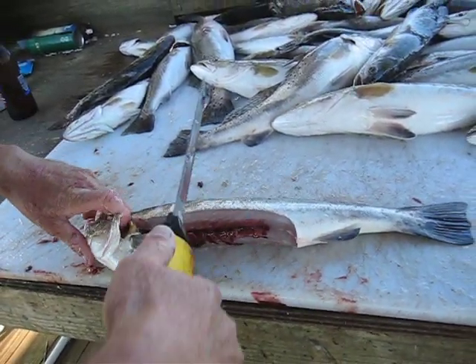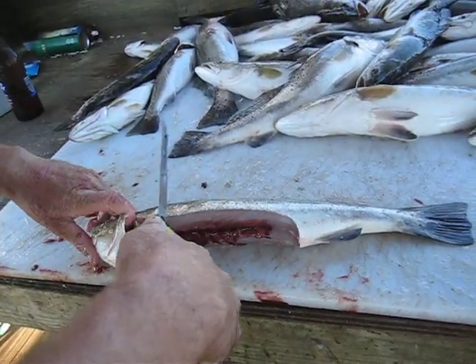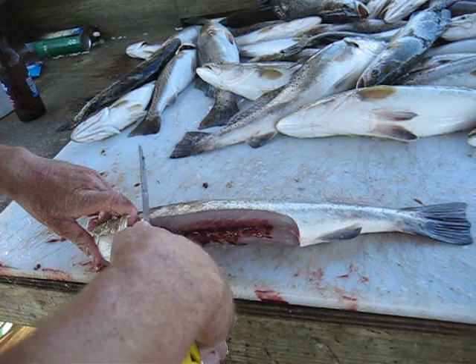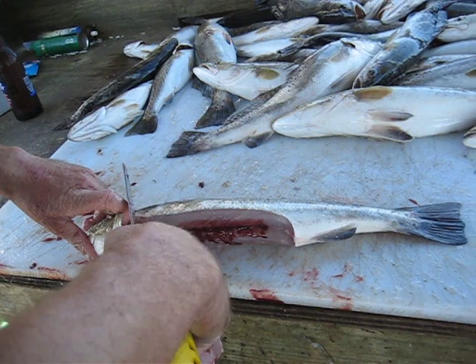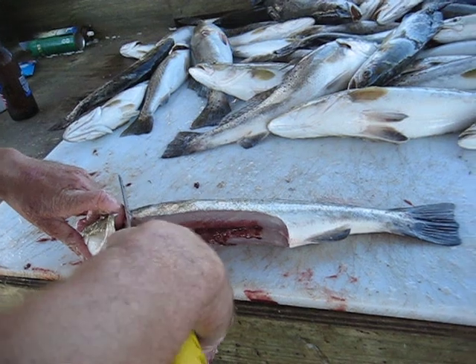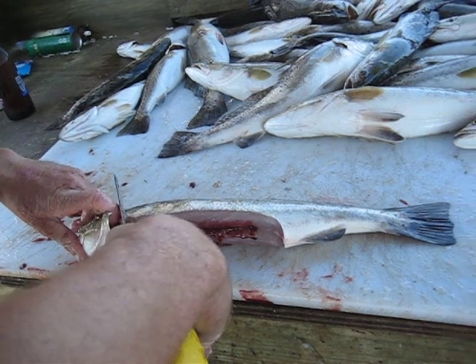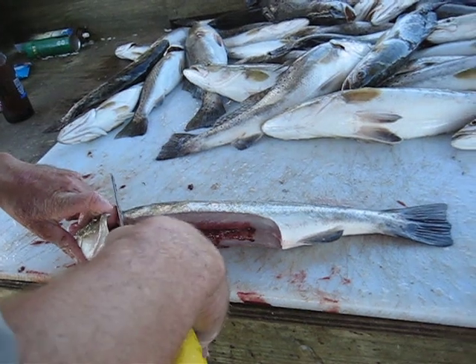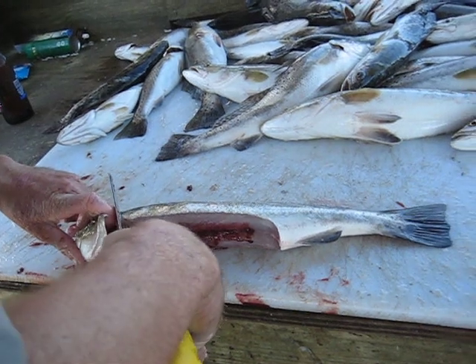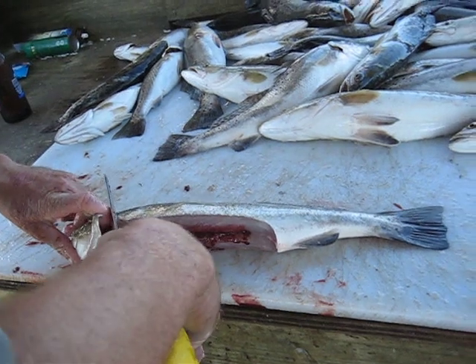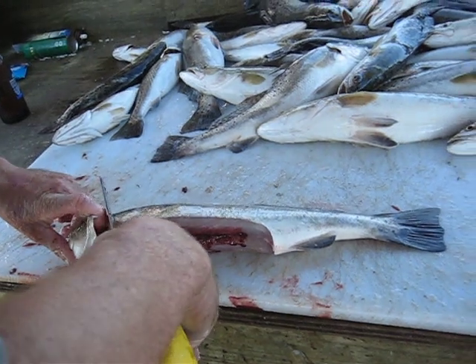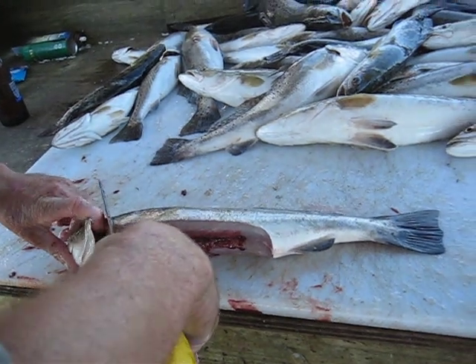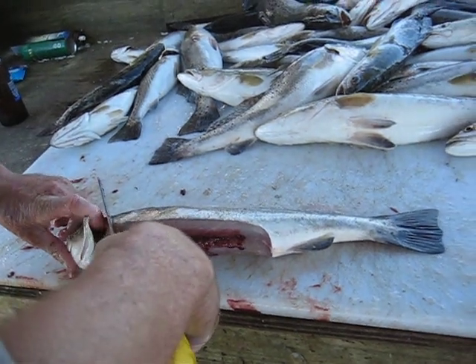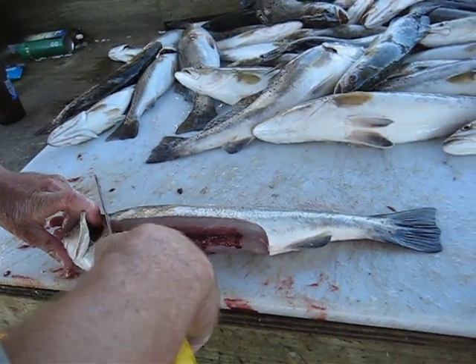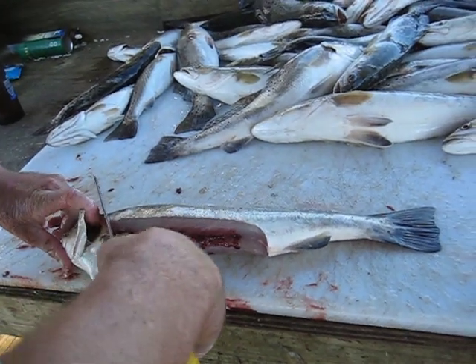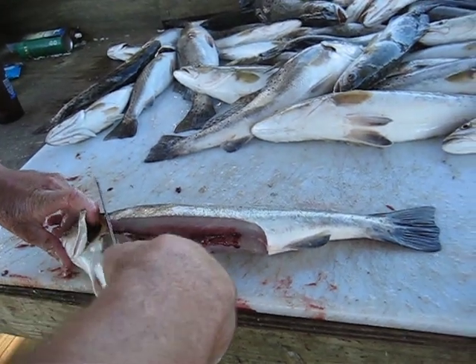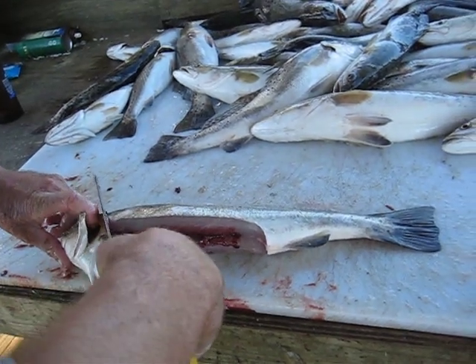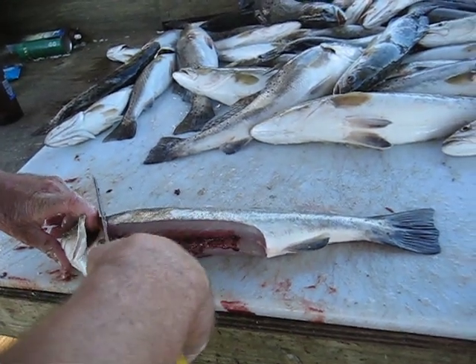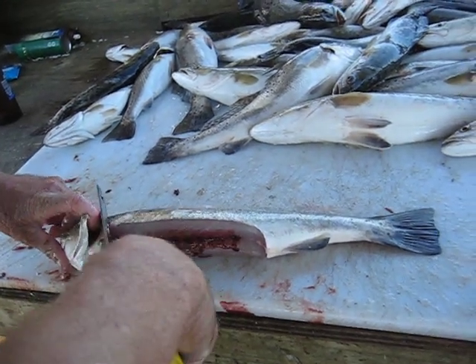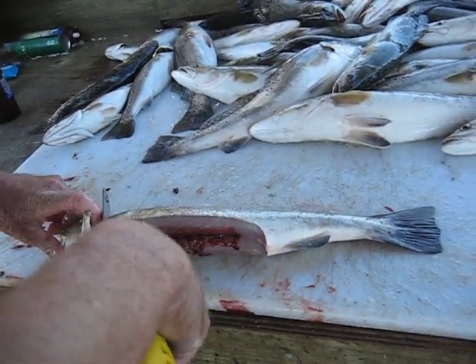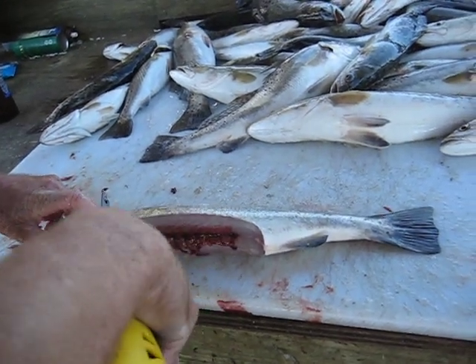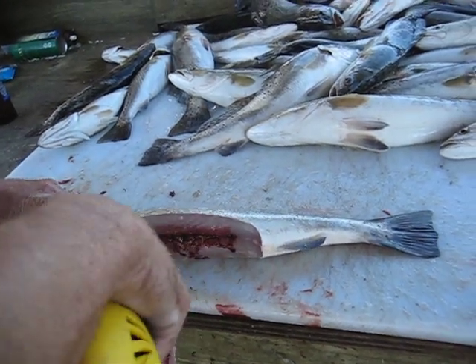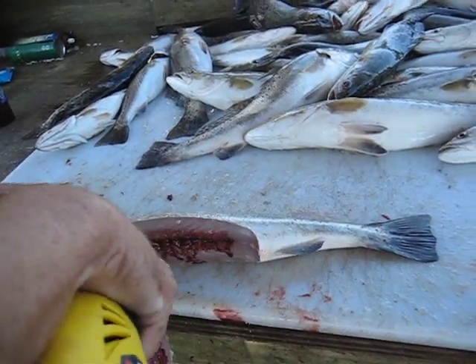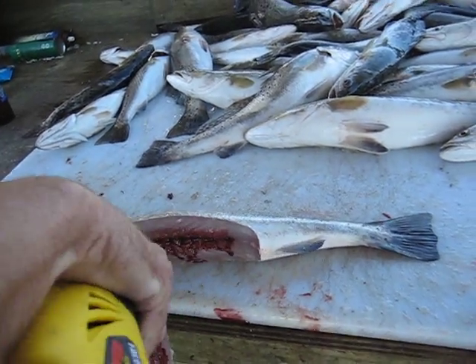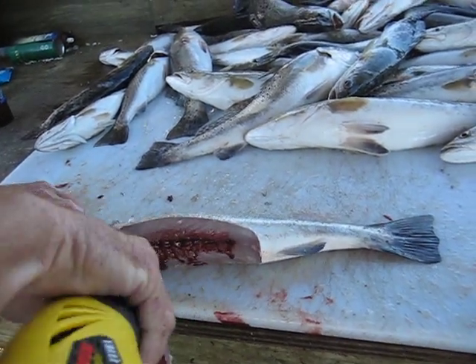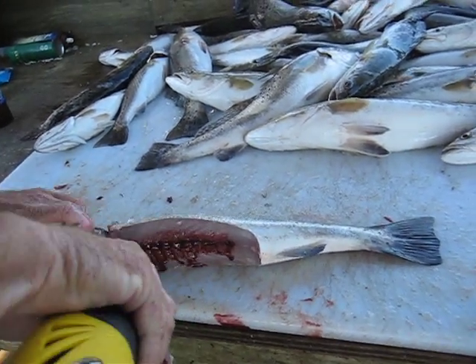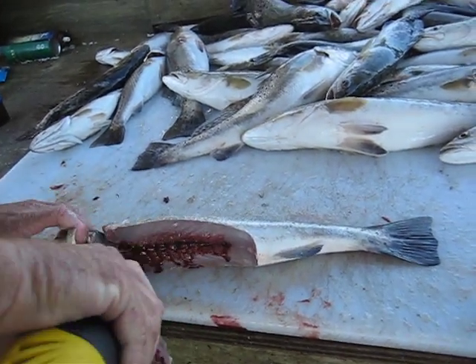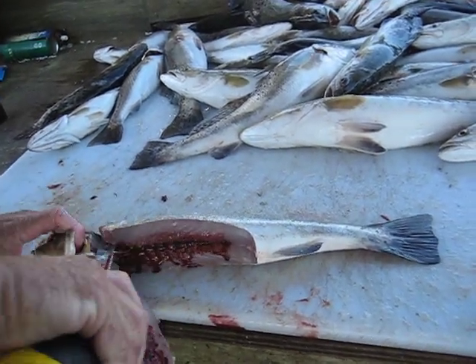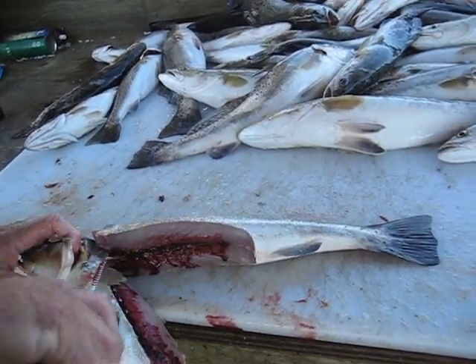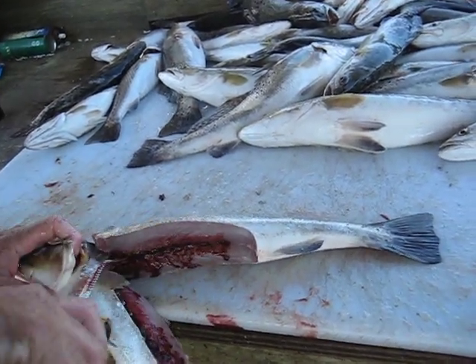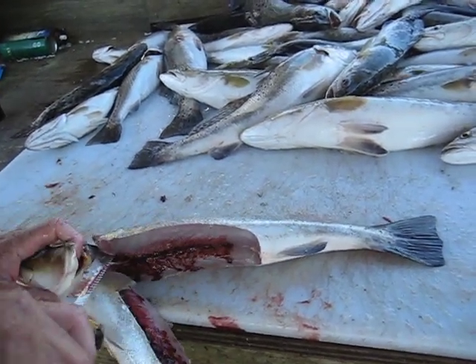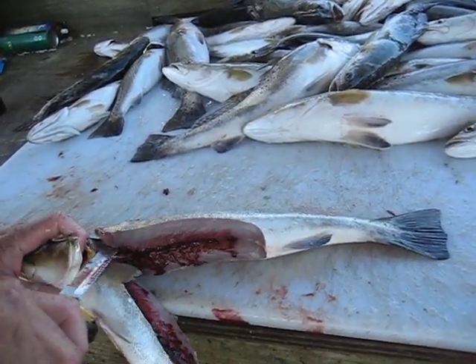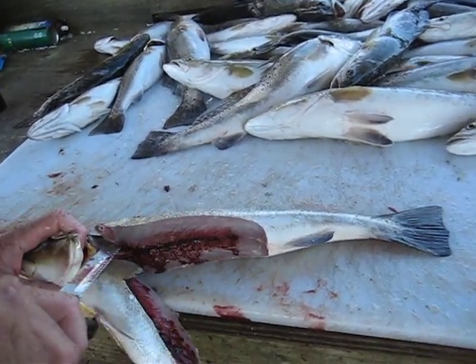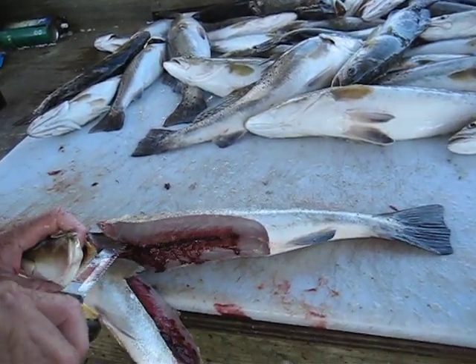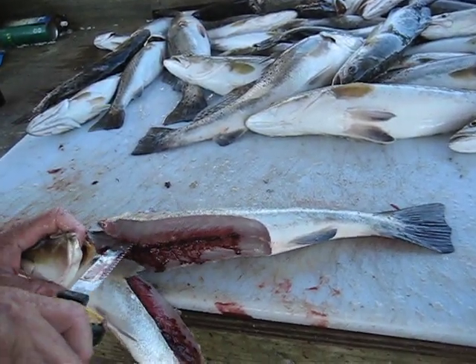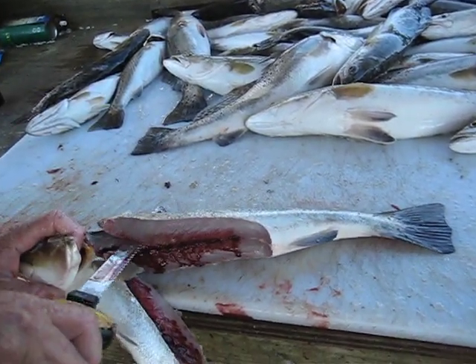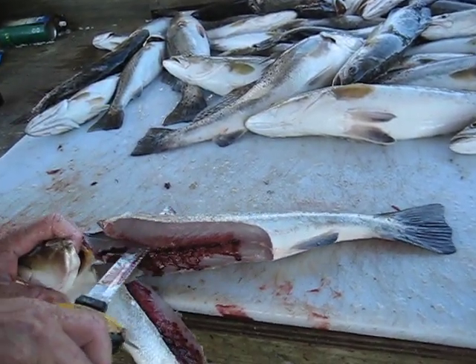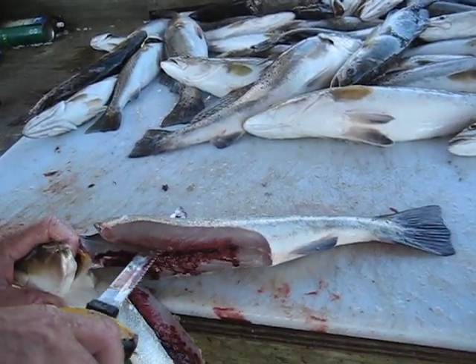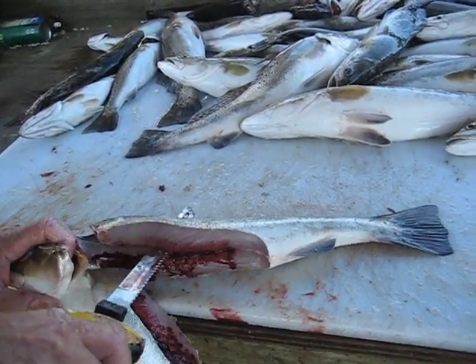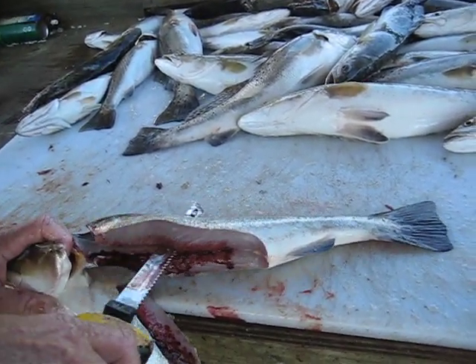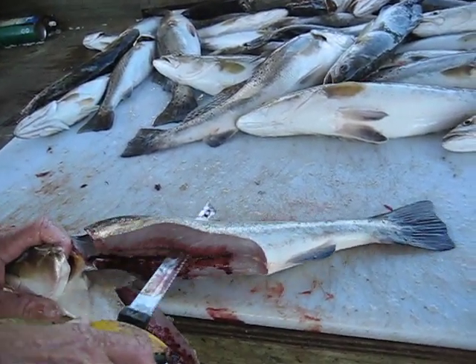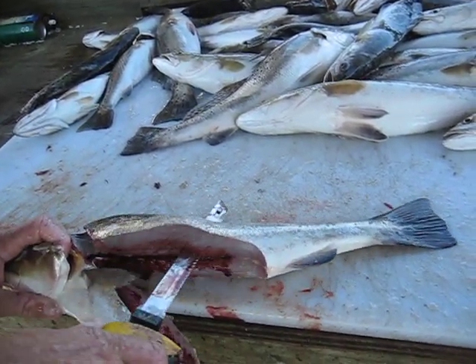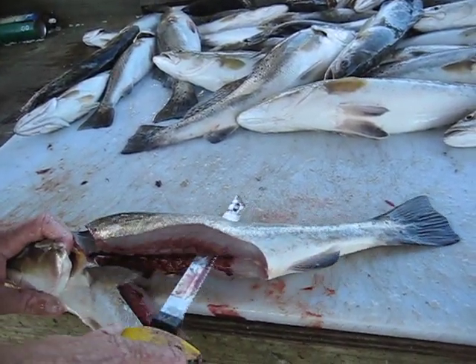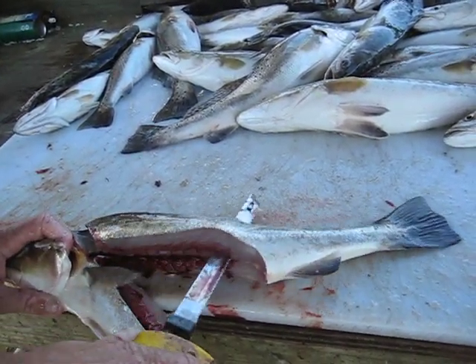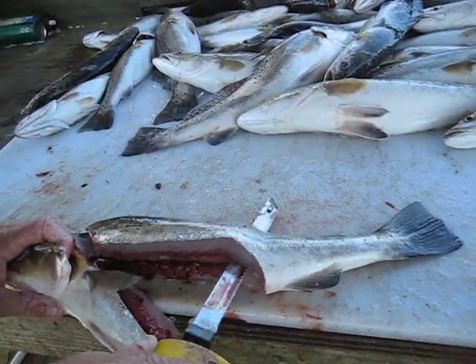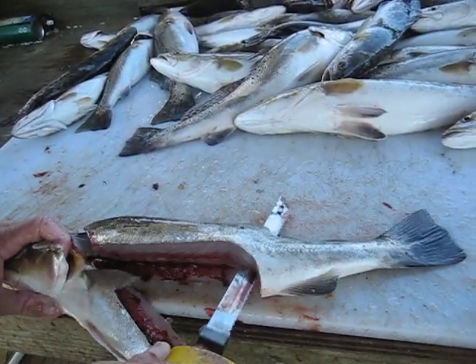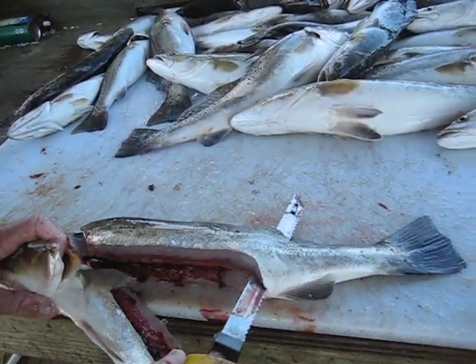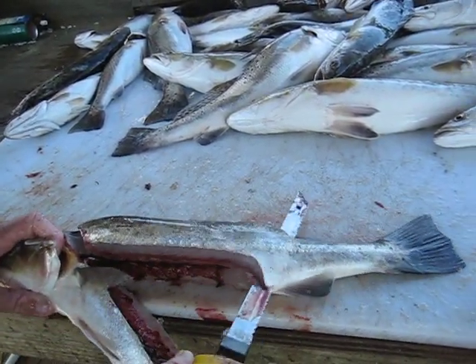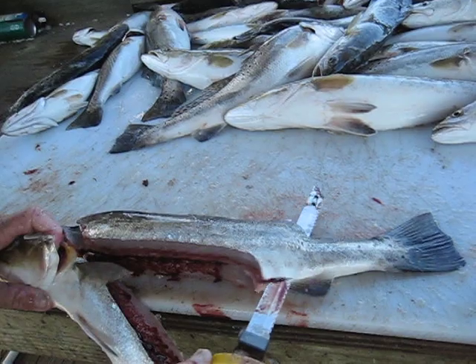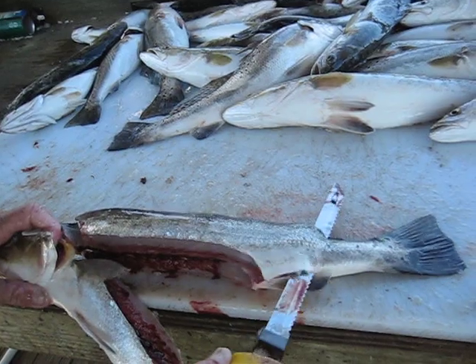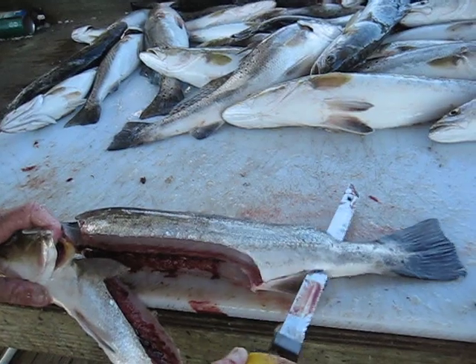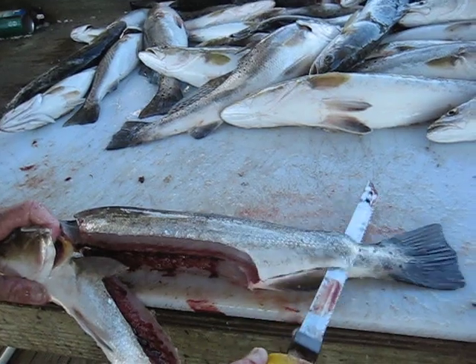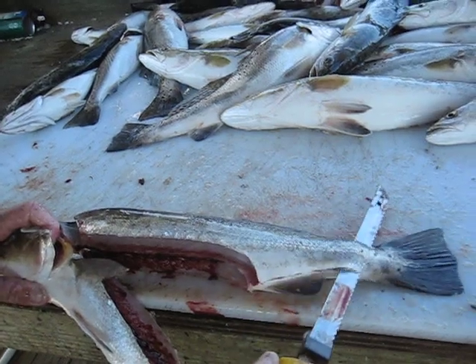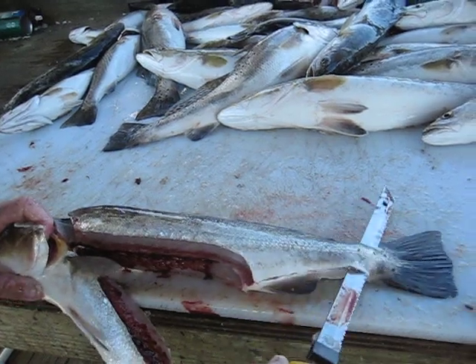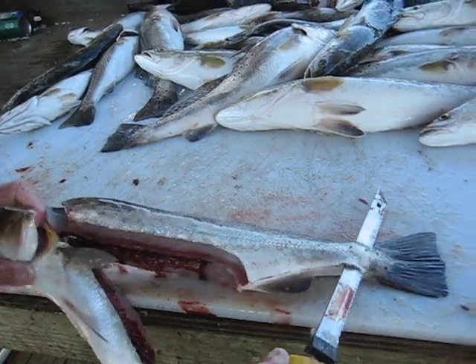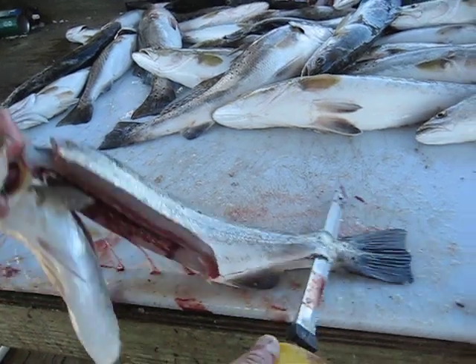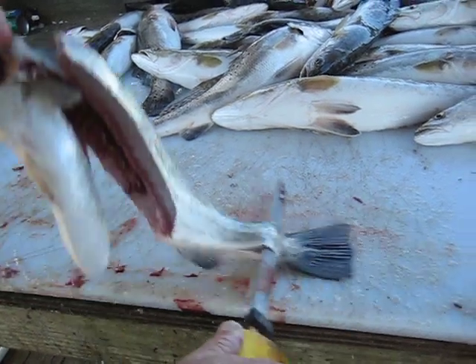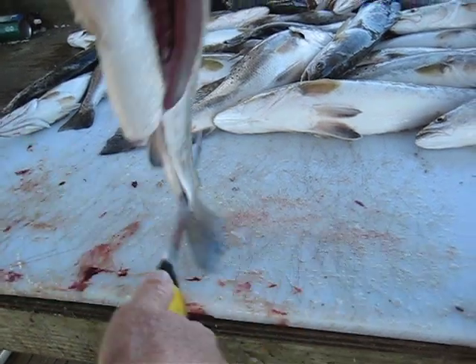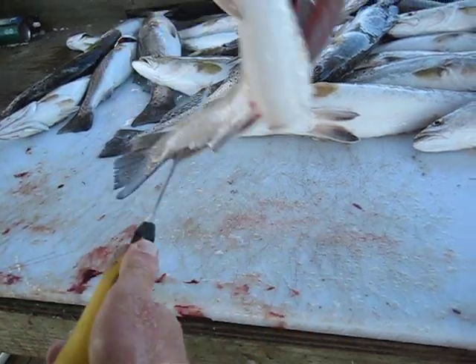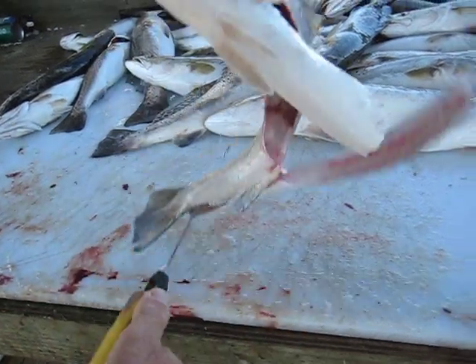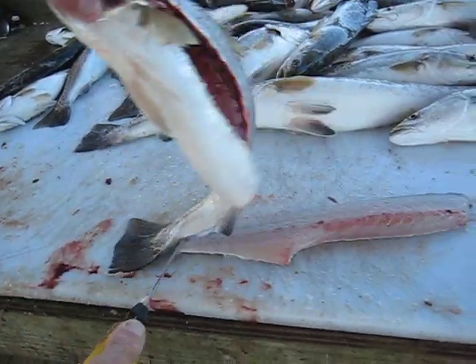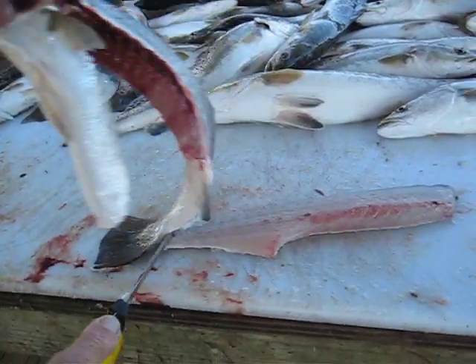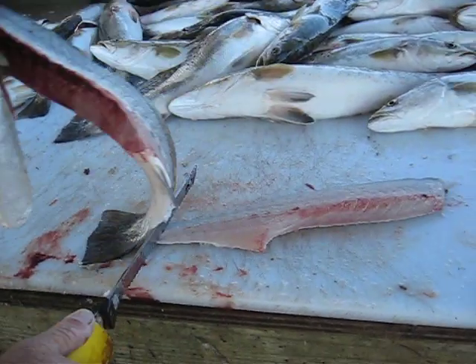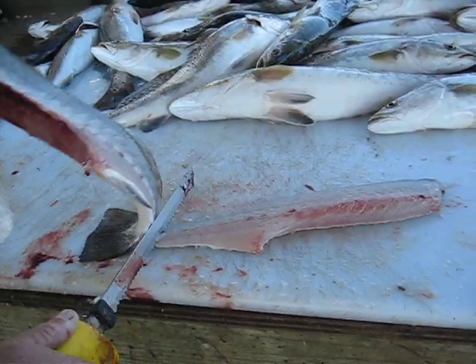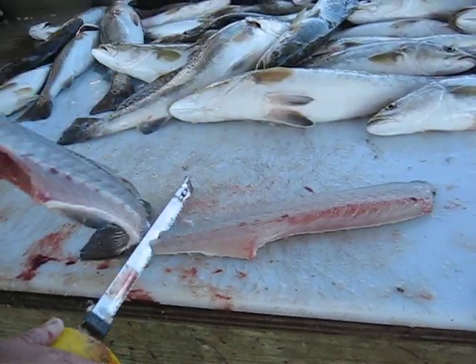So then you come back right behind the head of the trout. Slice down. Follow the backbone all the way to the tail. Flip it over.